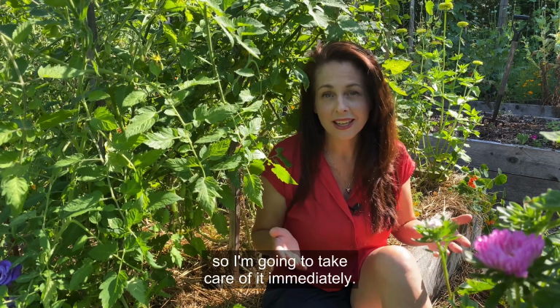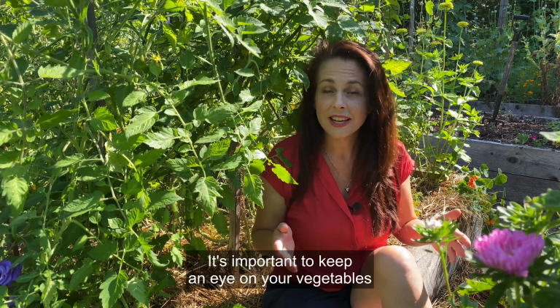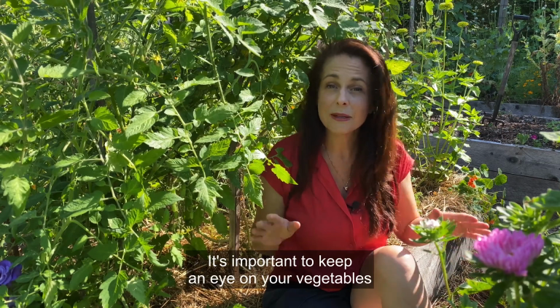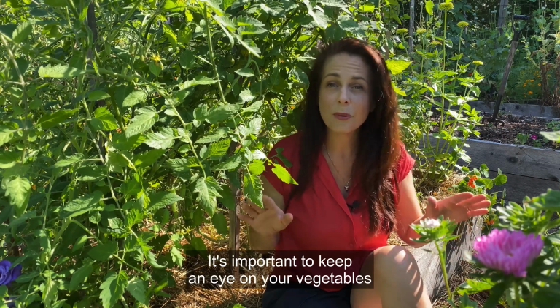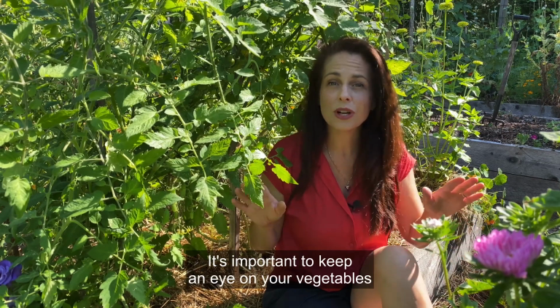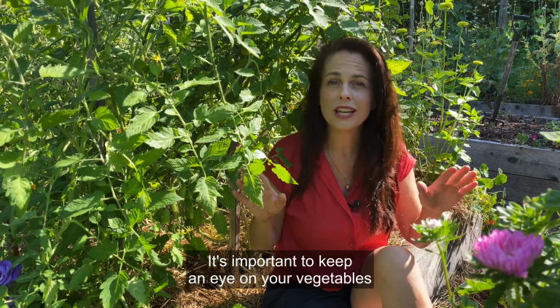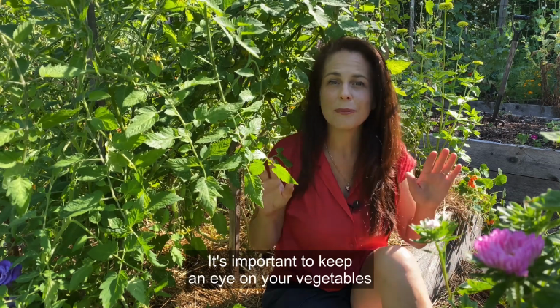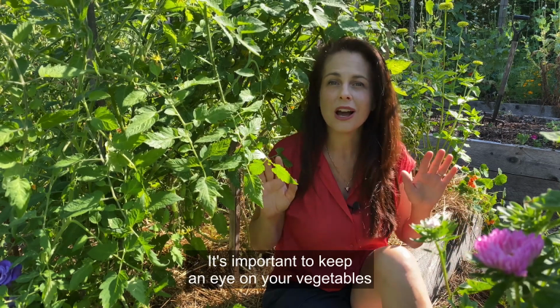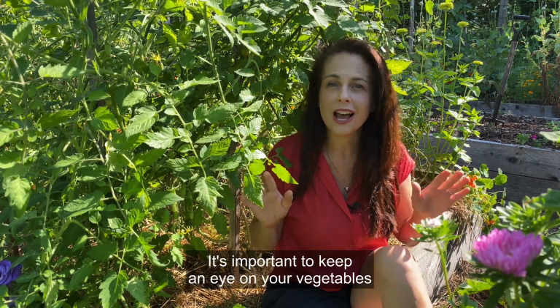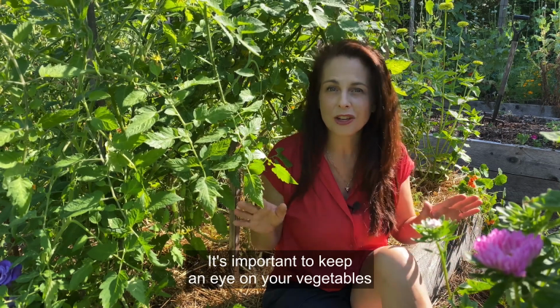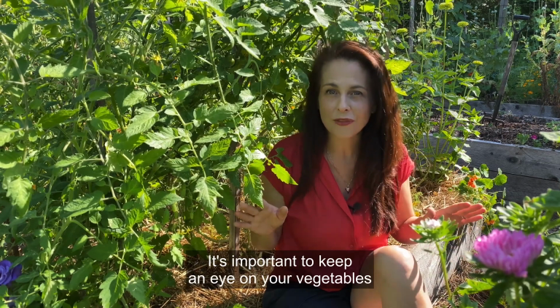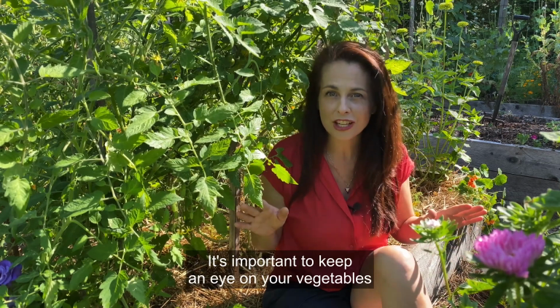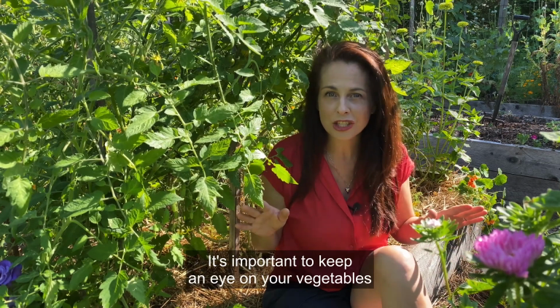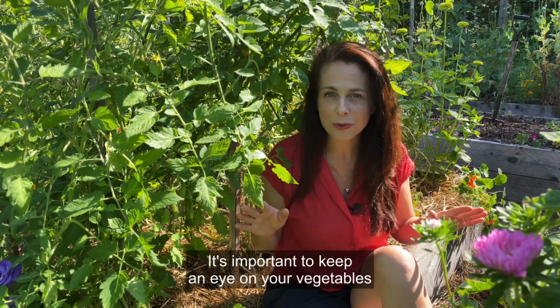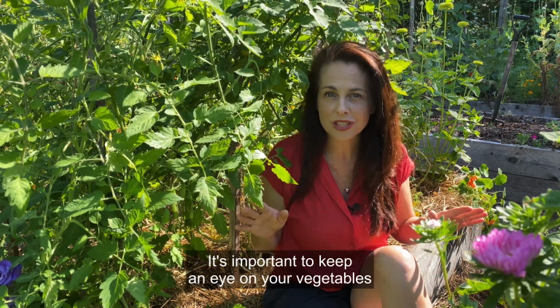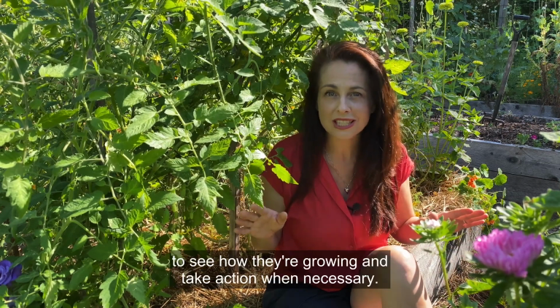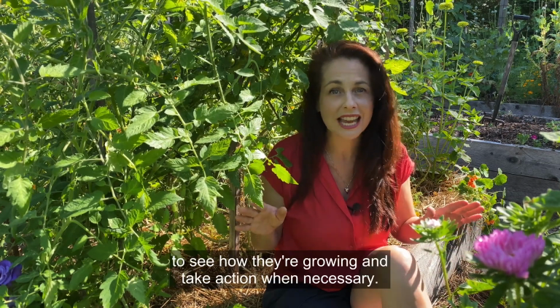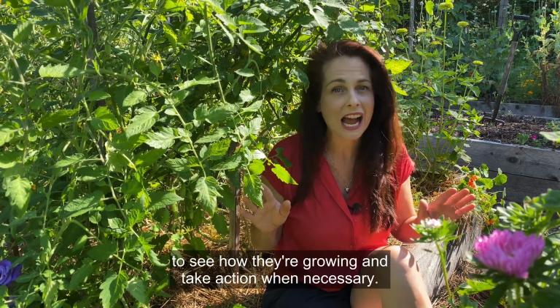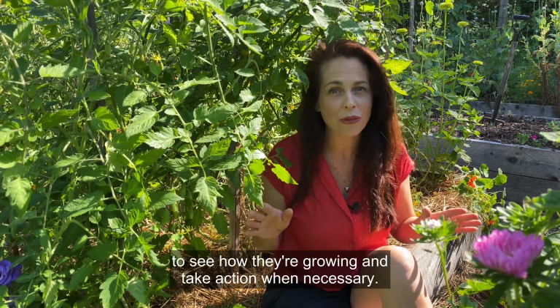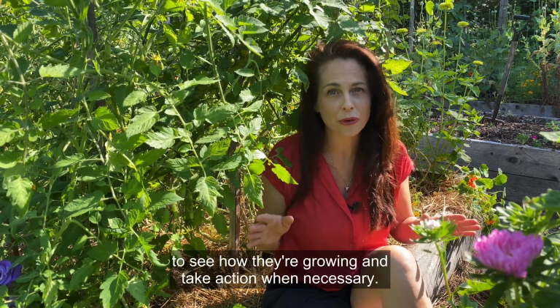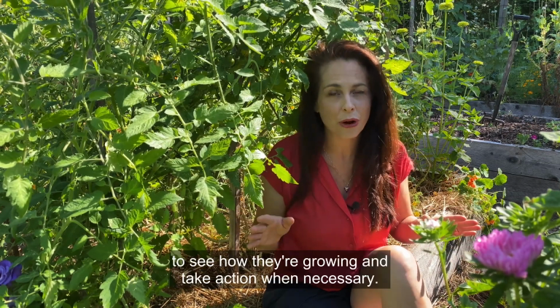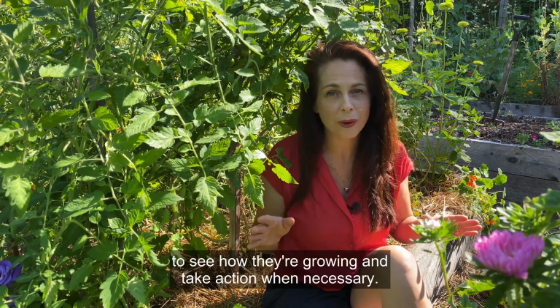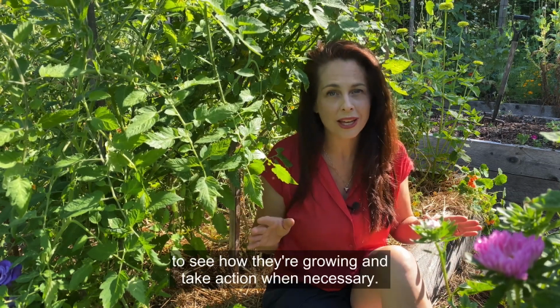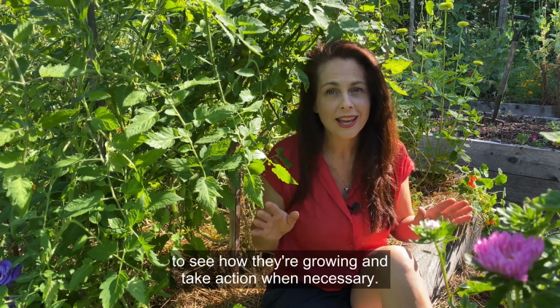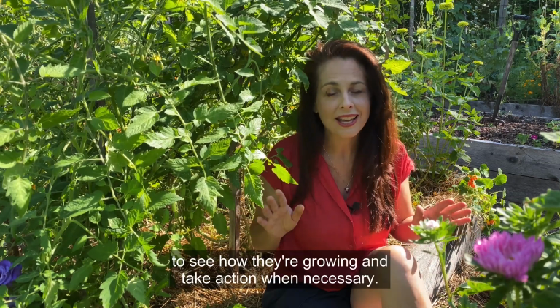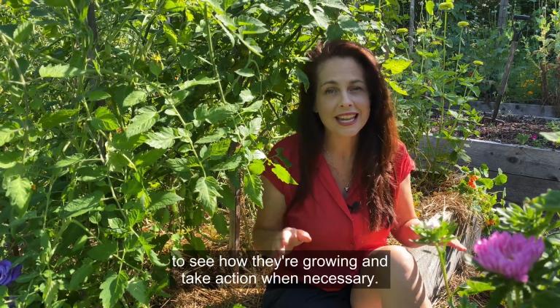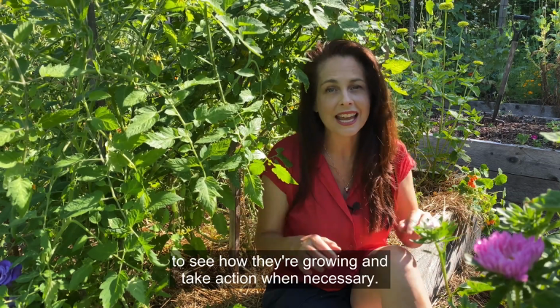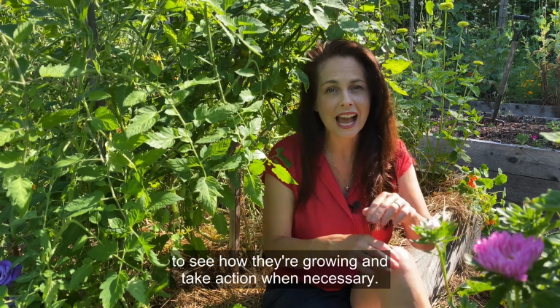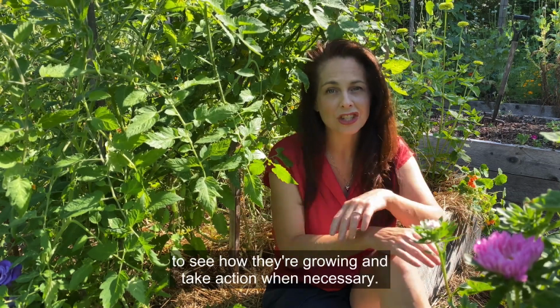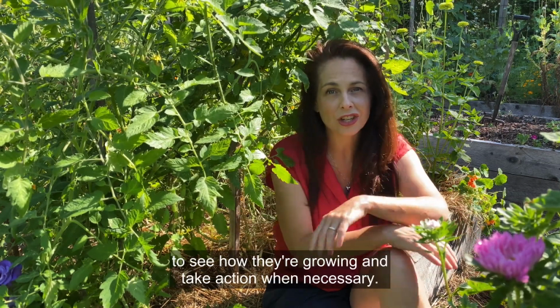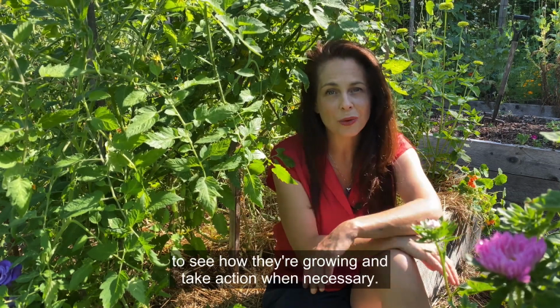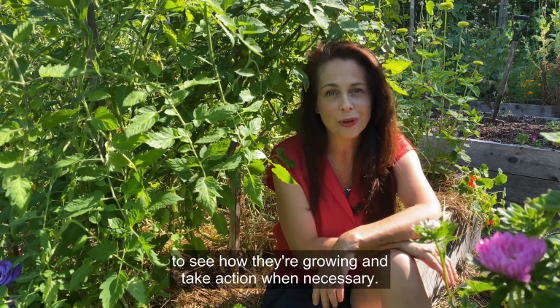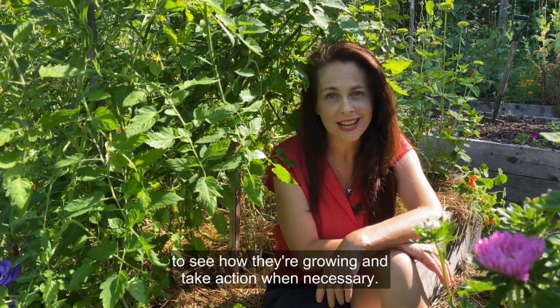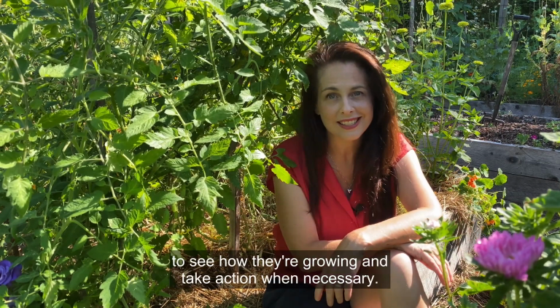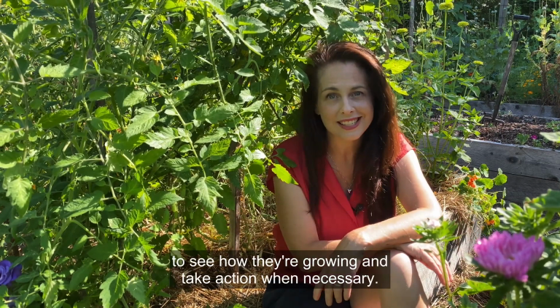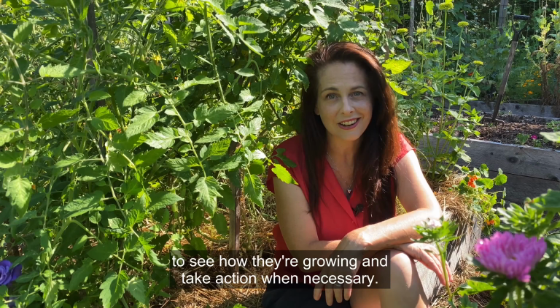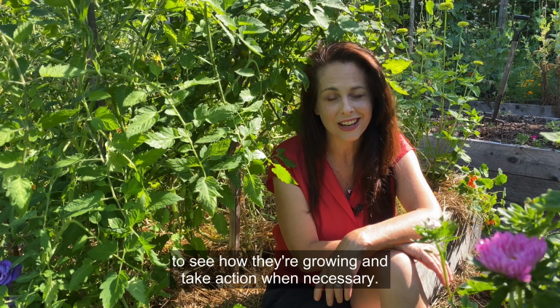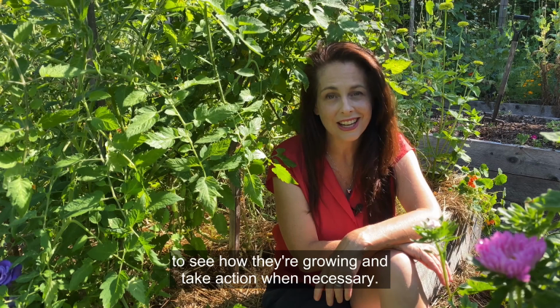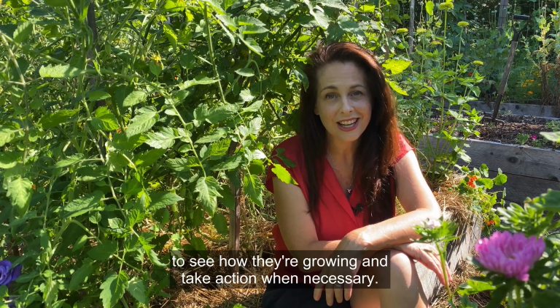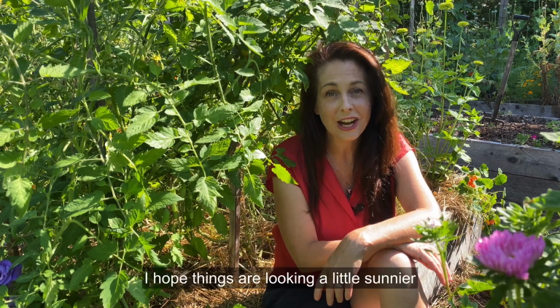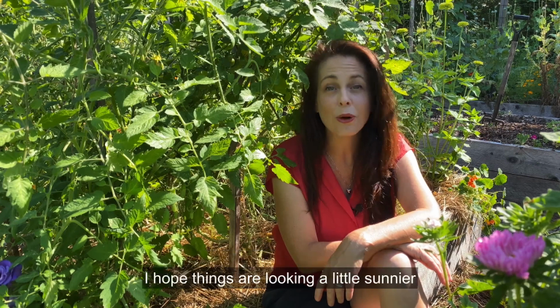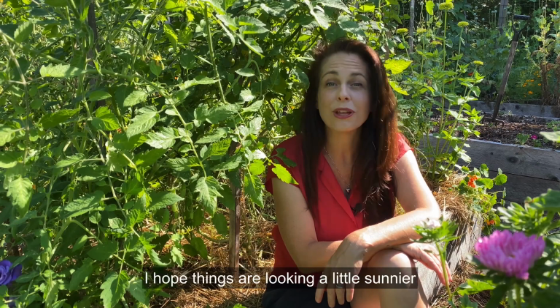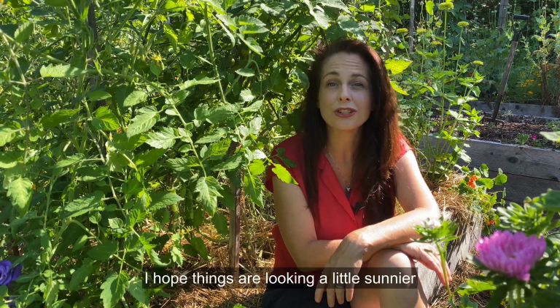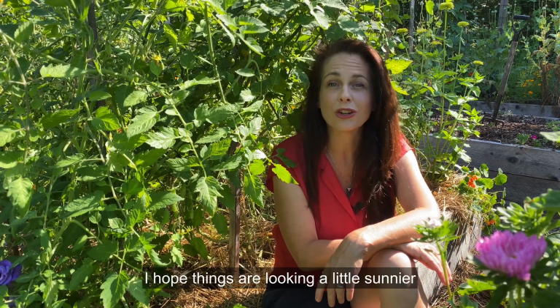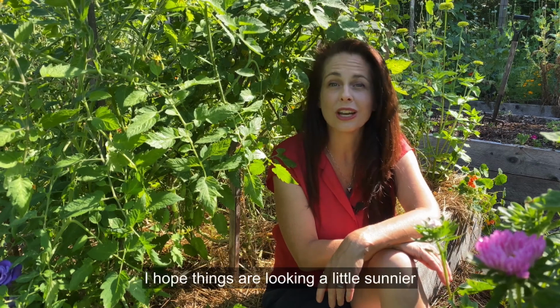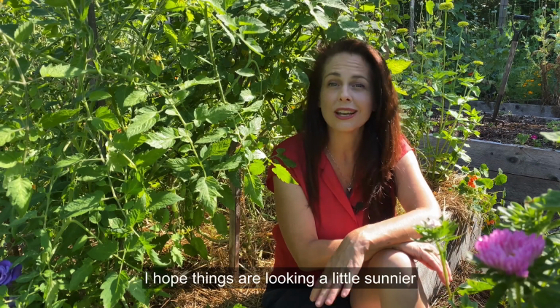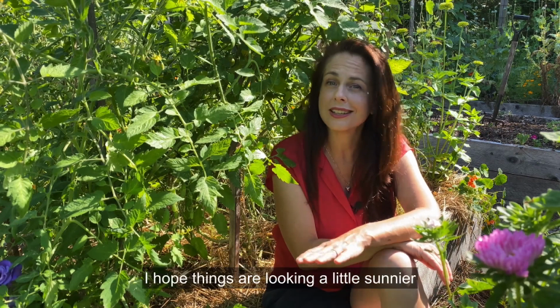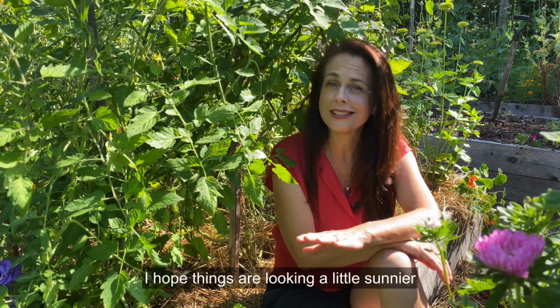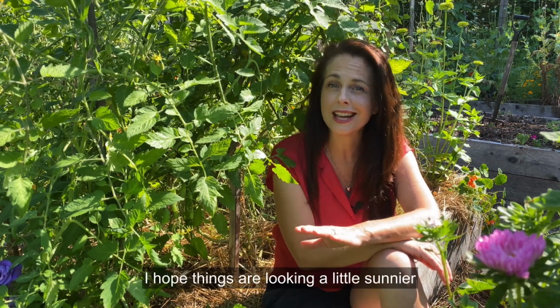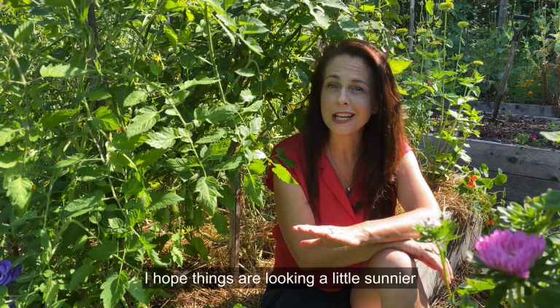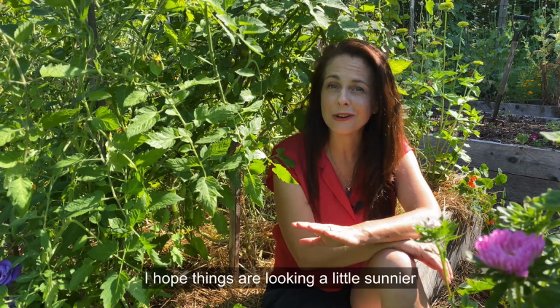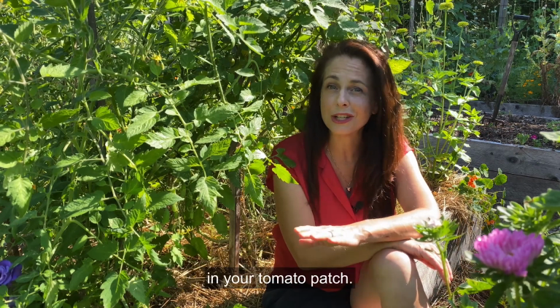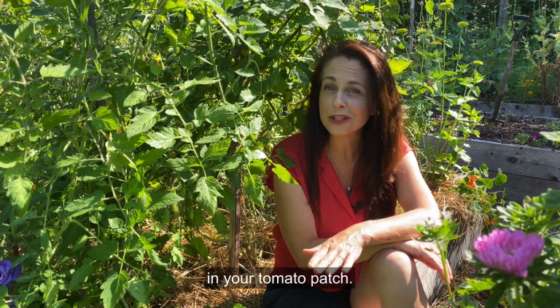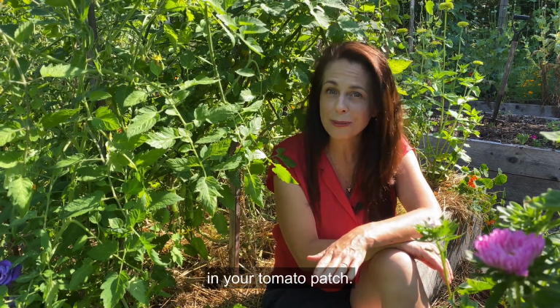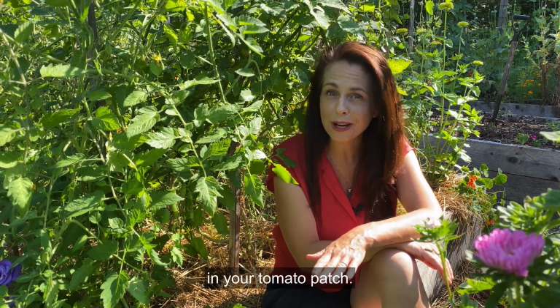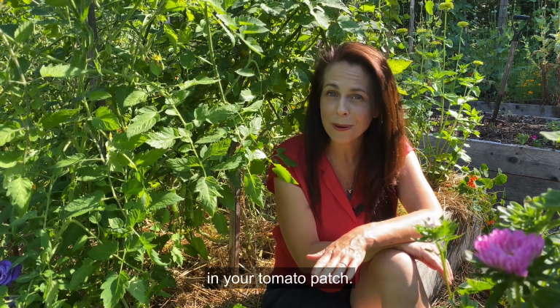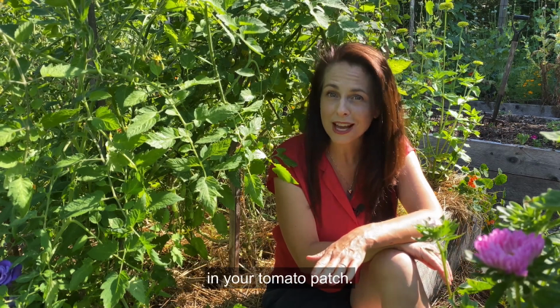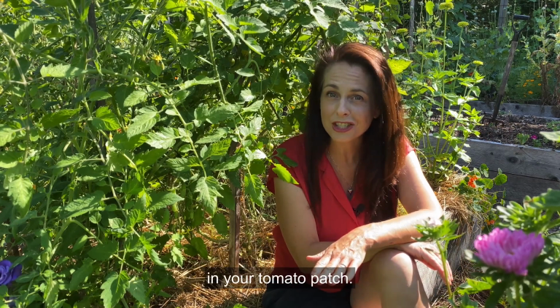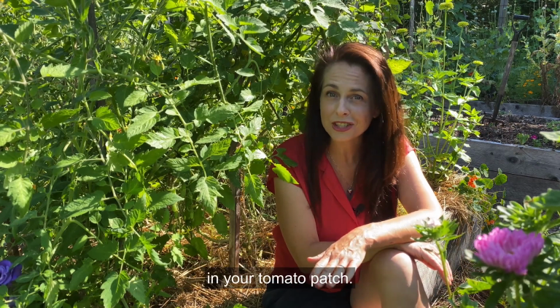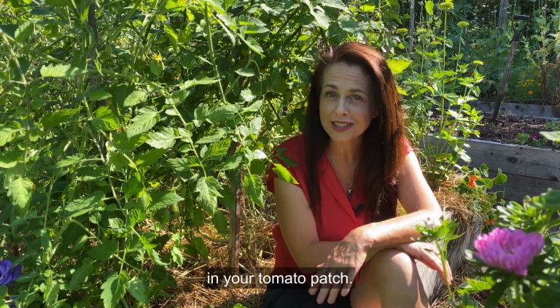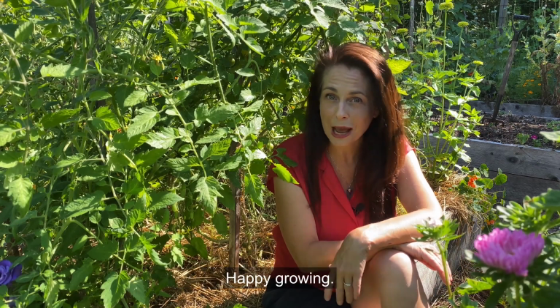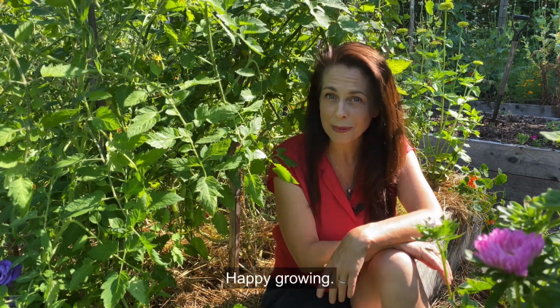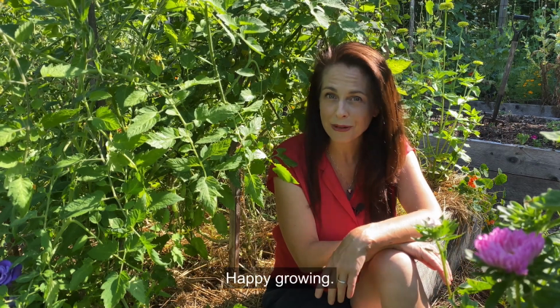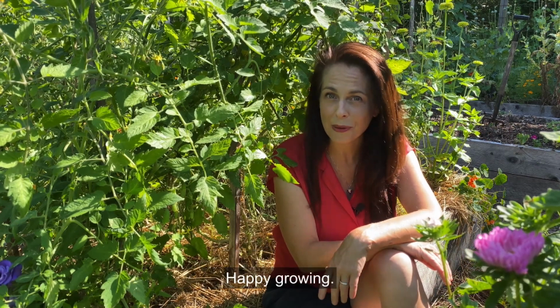It's important to keep an eye on your vegetables to see how they're growing and take action when necessary. I hope things are looking a little sunnier in your tomato patch. Happy growing!